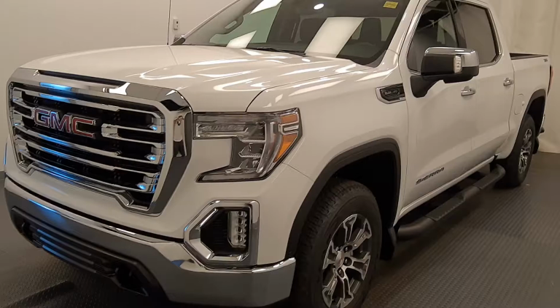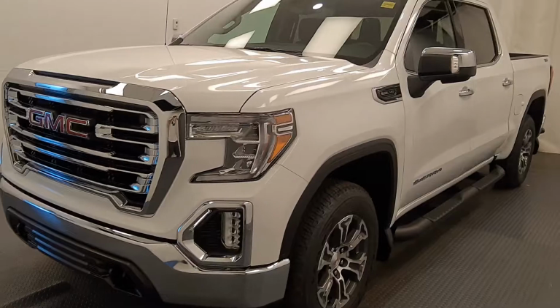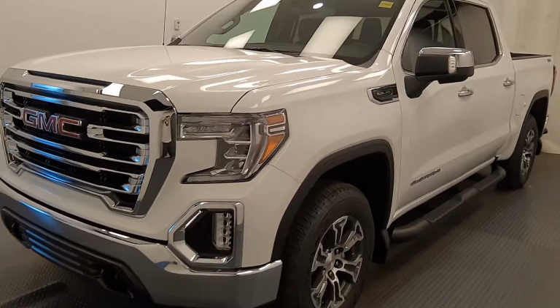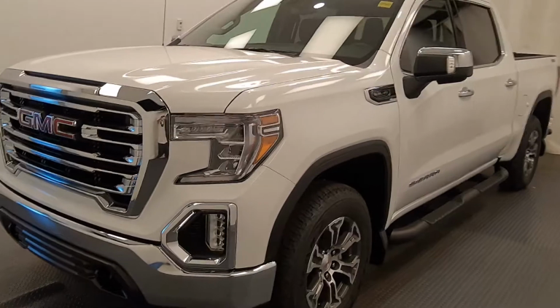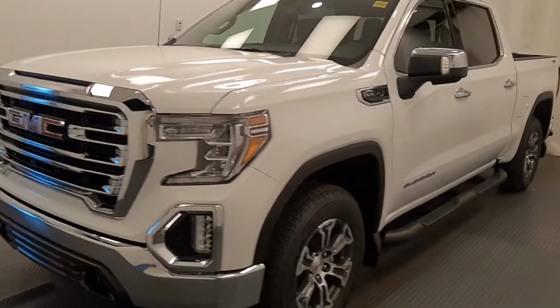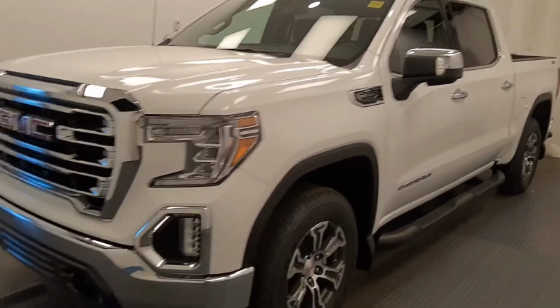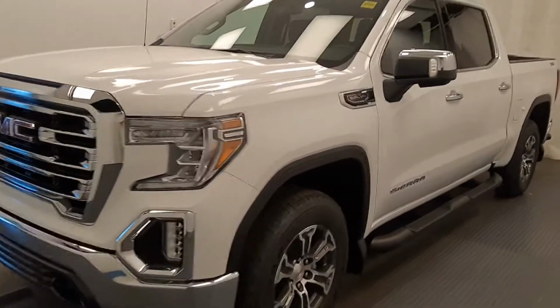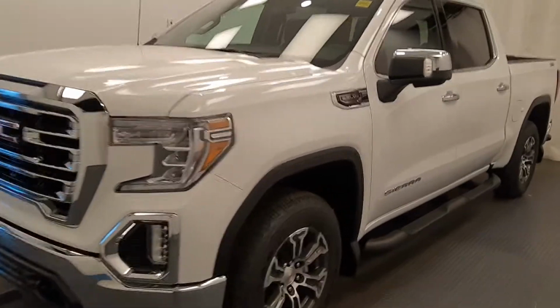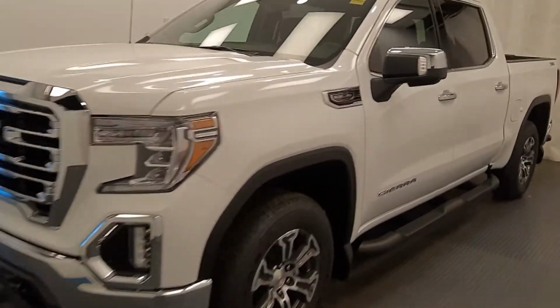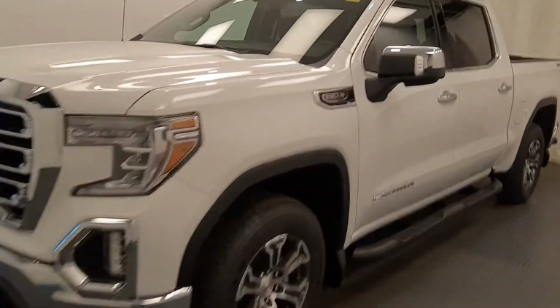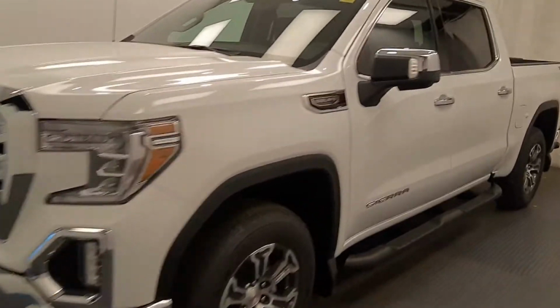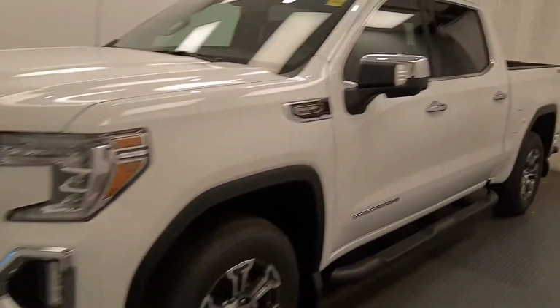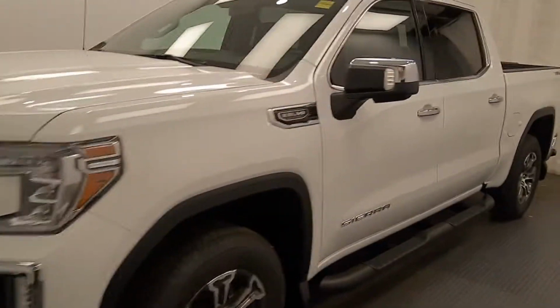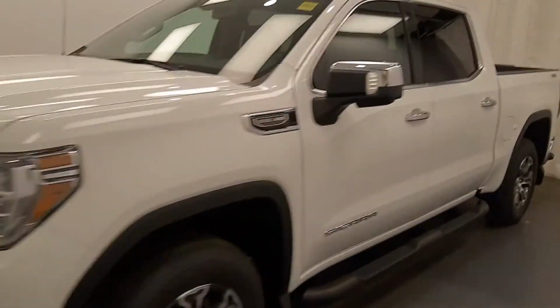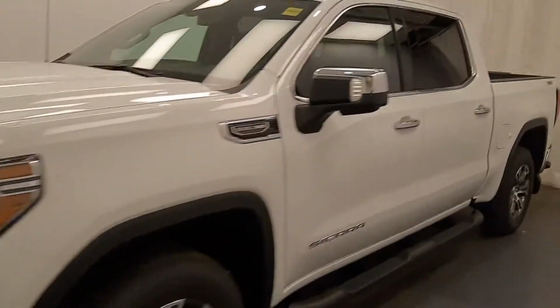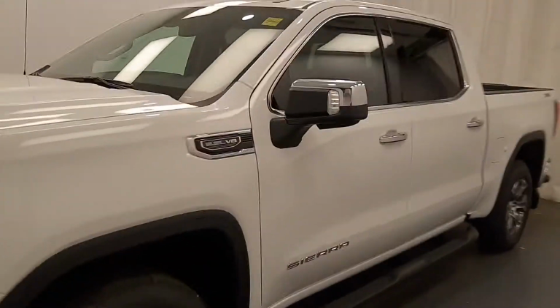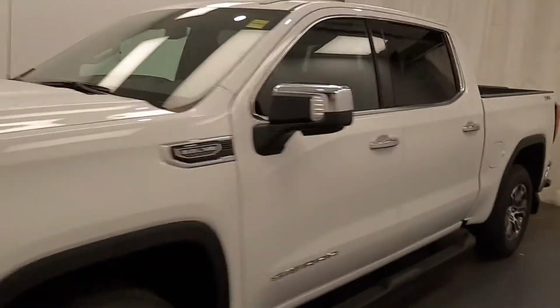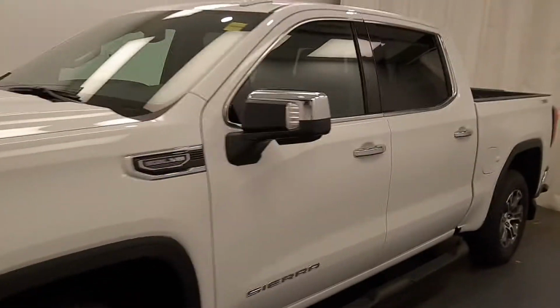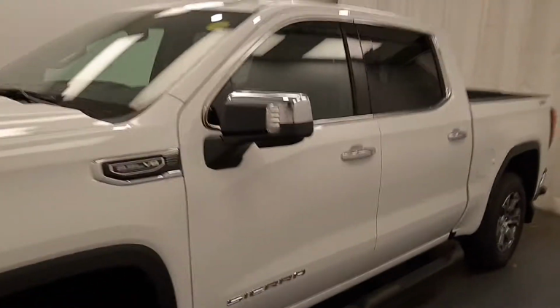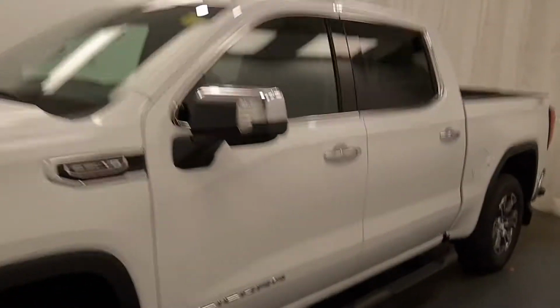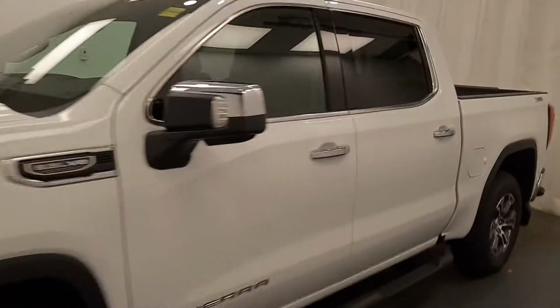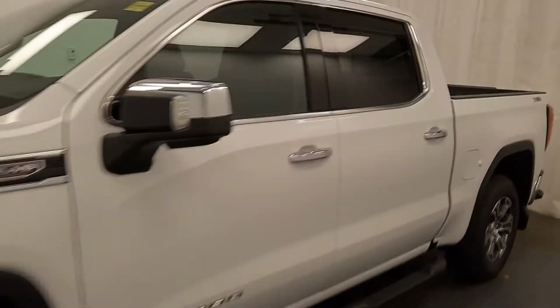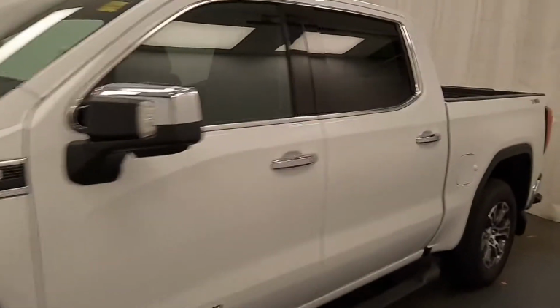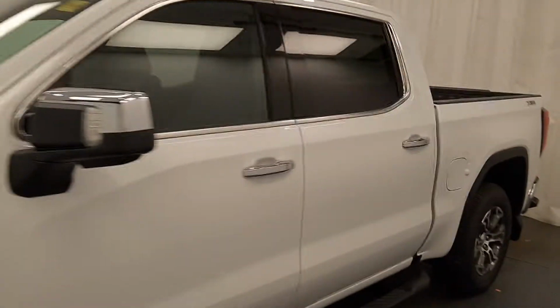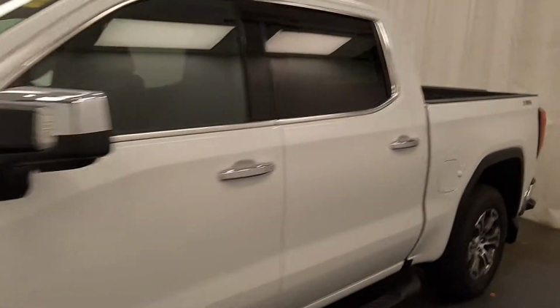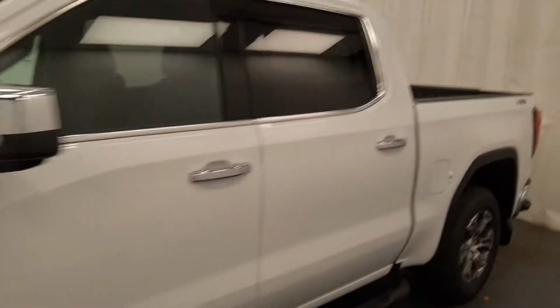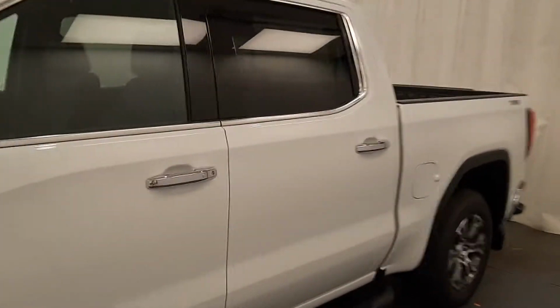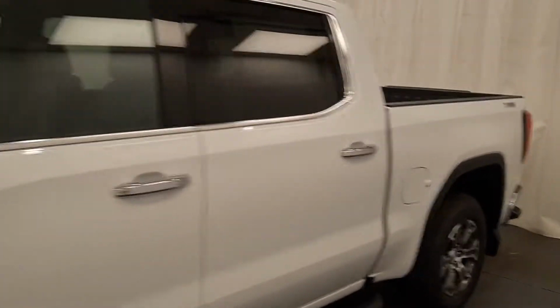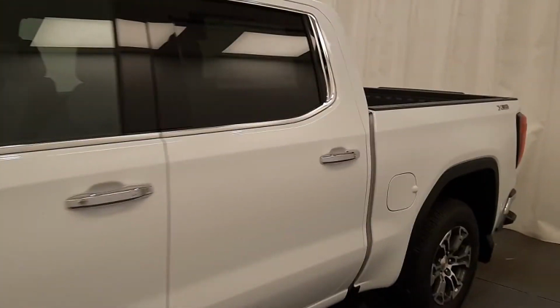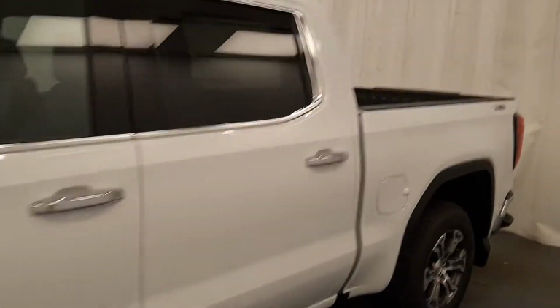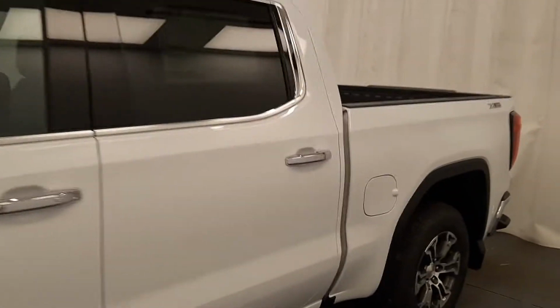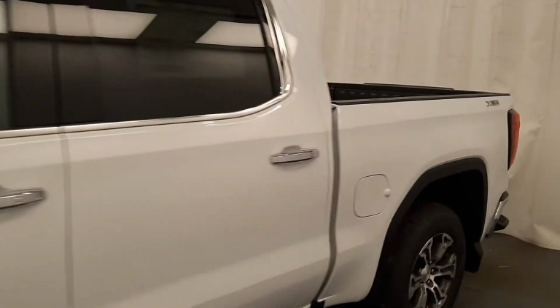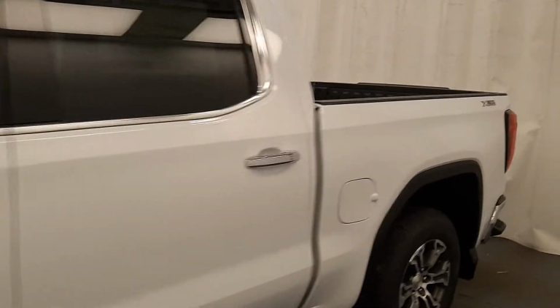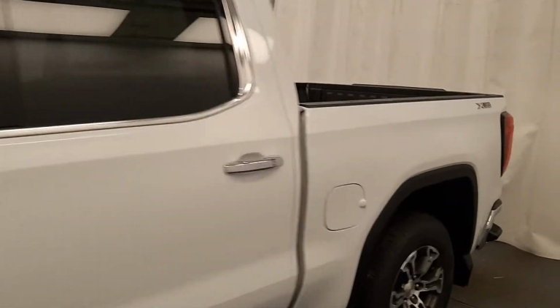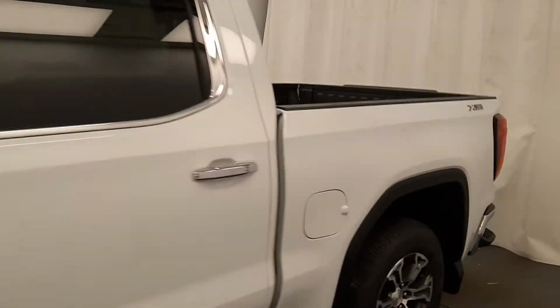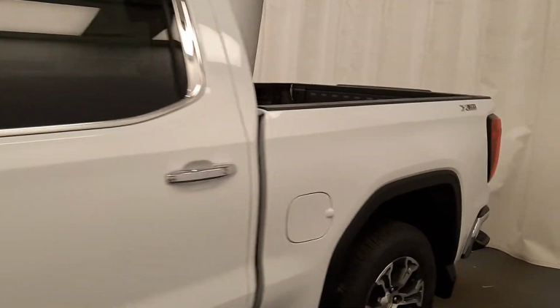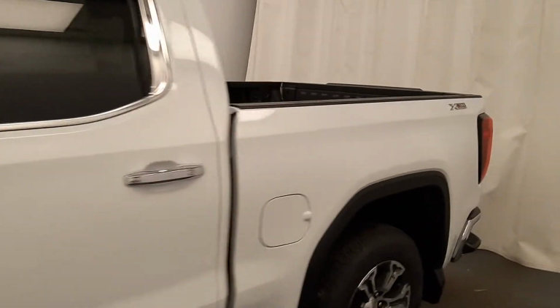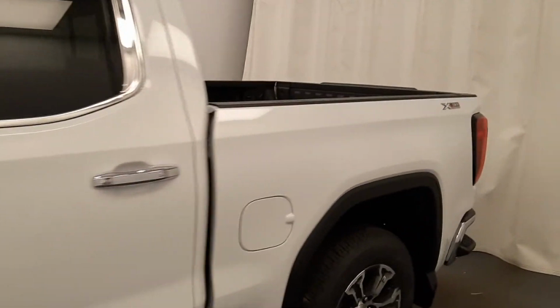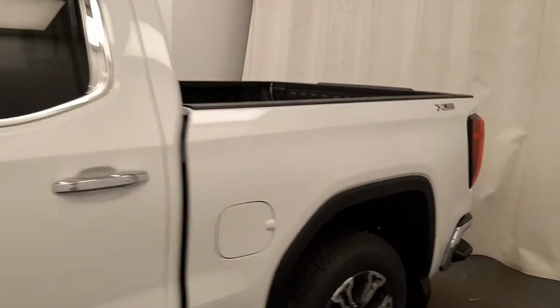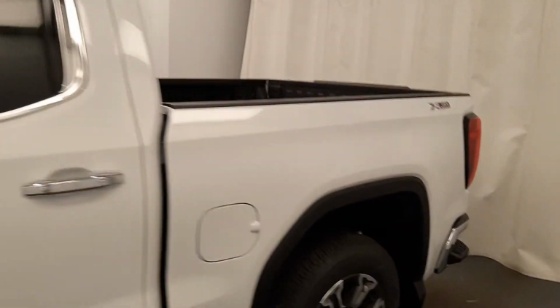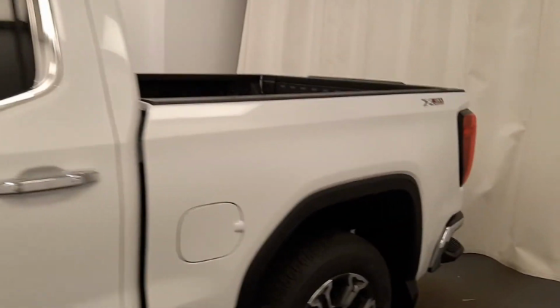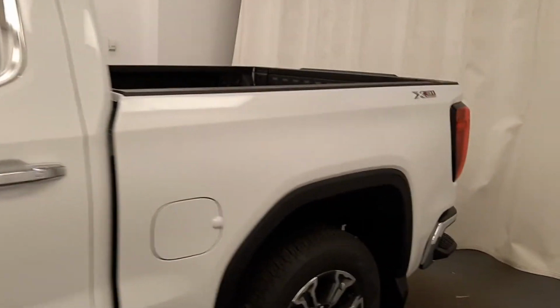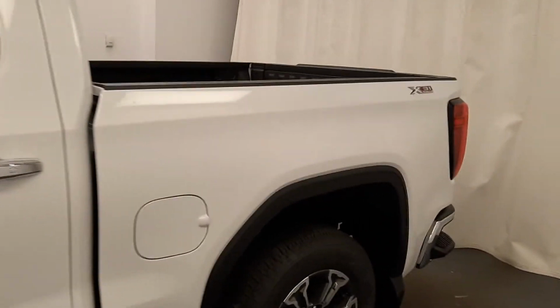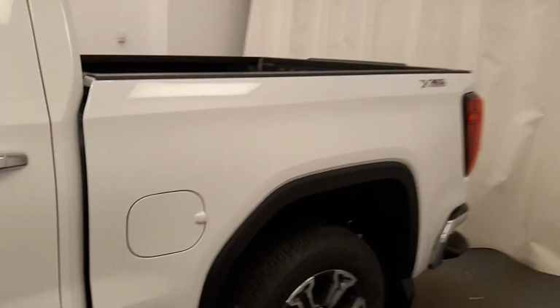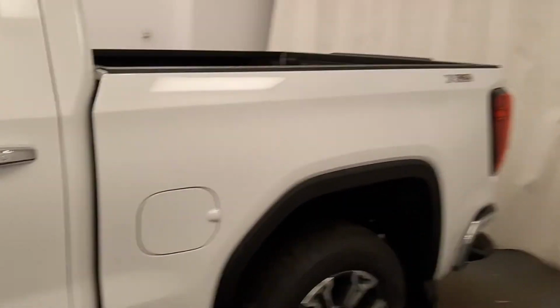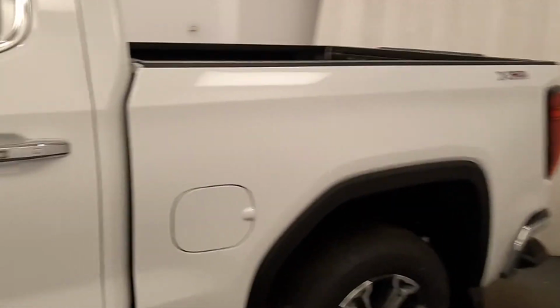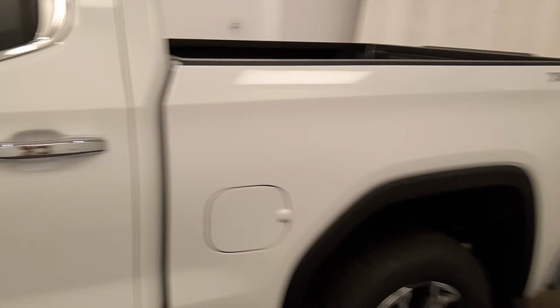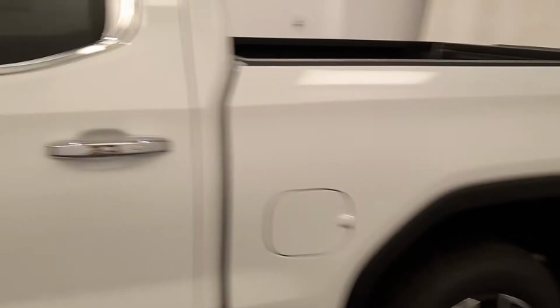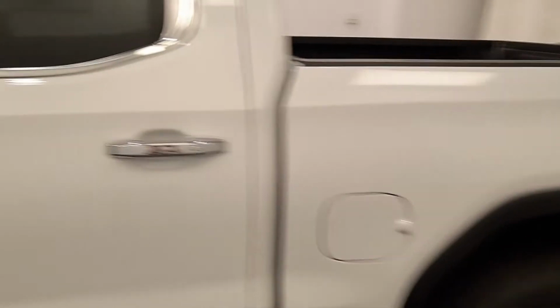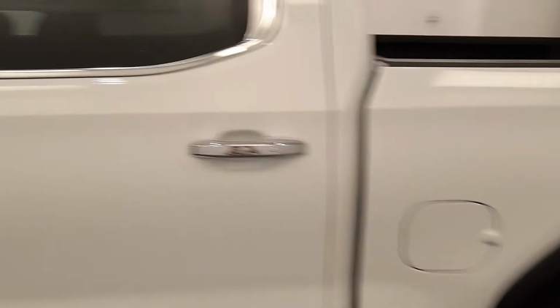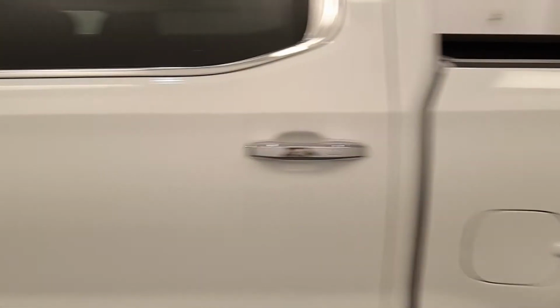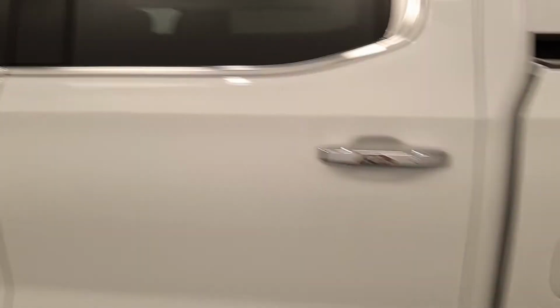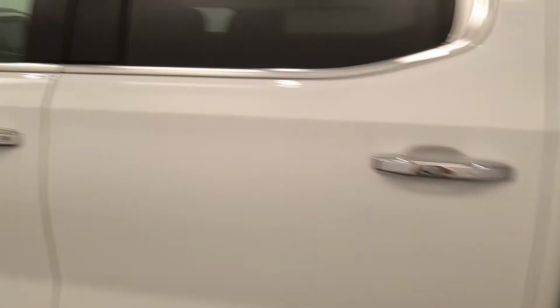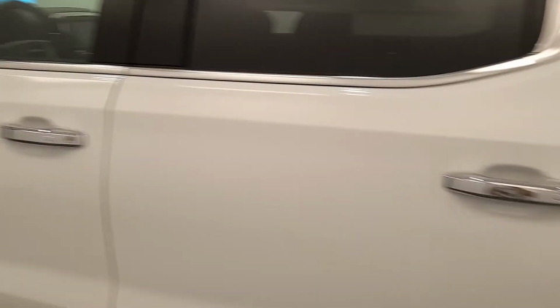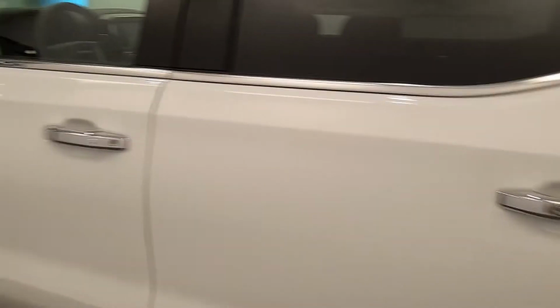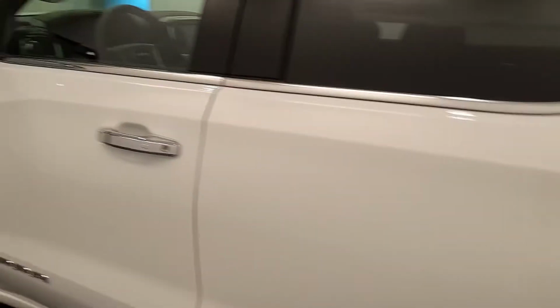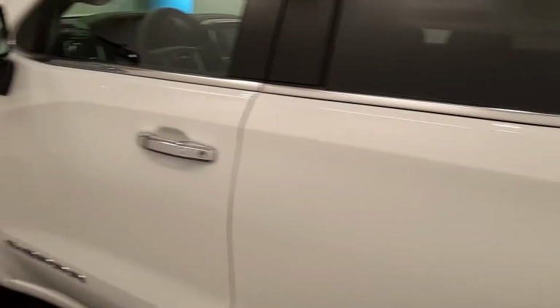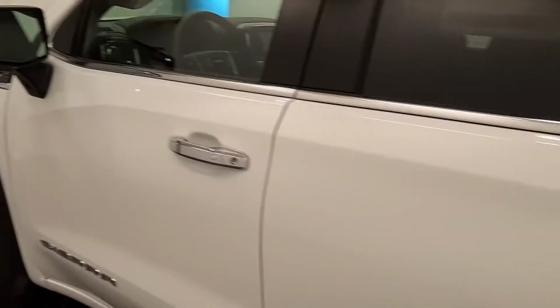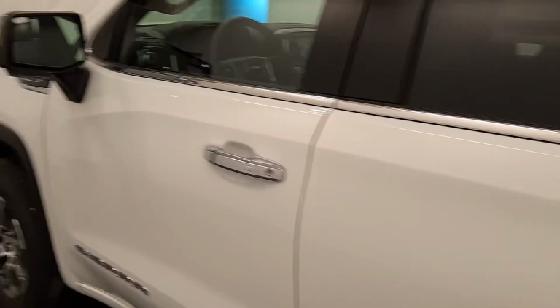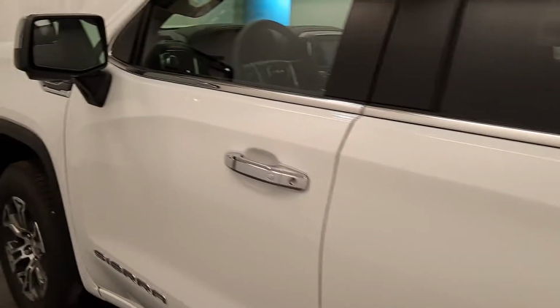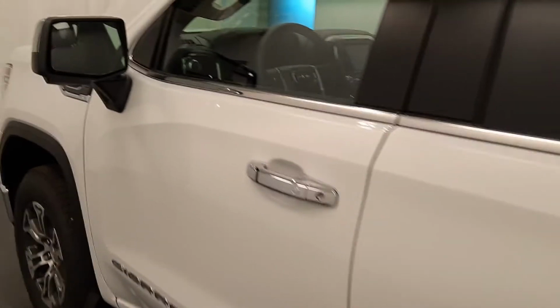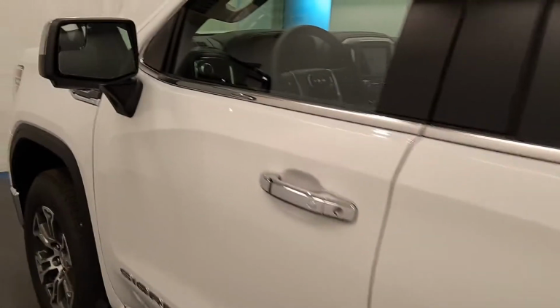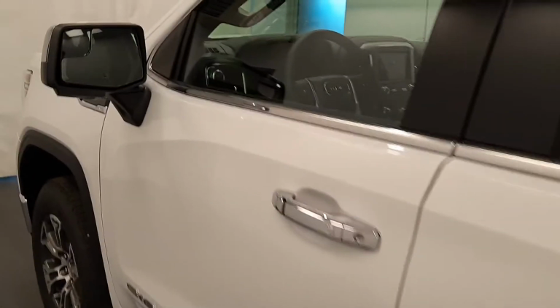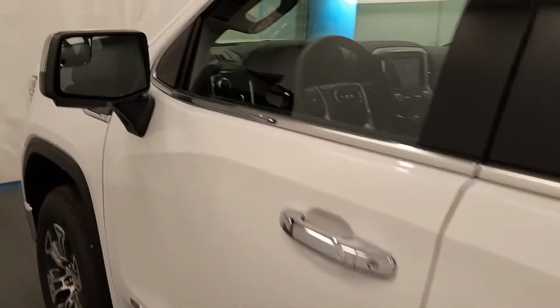Today we're viewing stock number 220296, a 2020 GMC 1500 SLT, and our exterior color is Summit White.